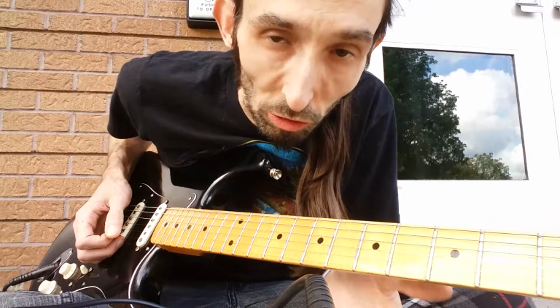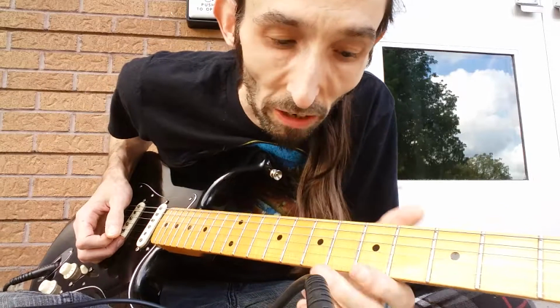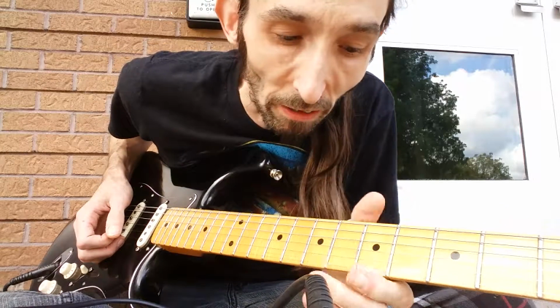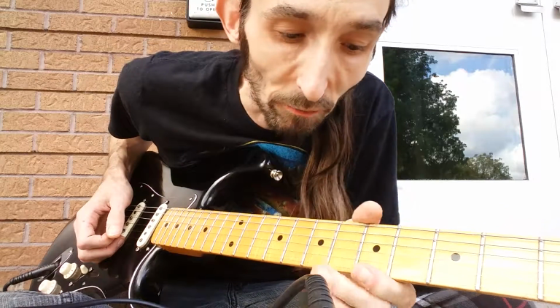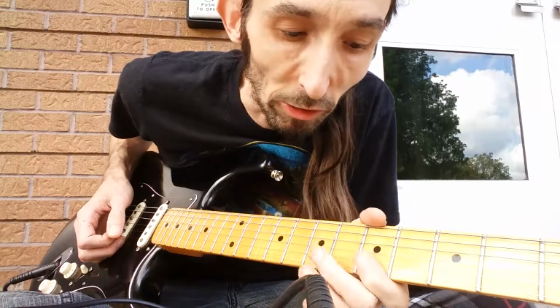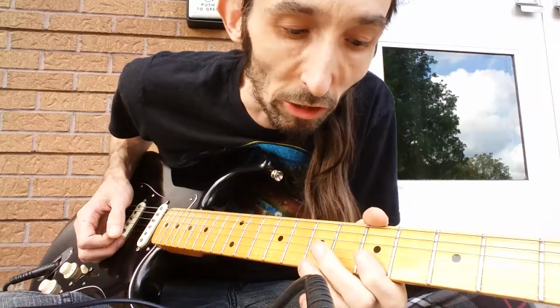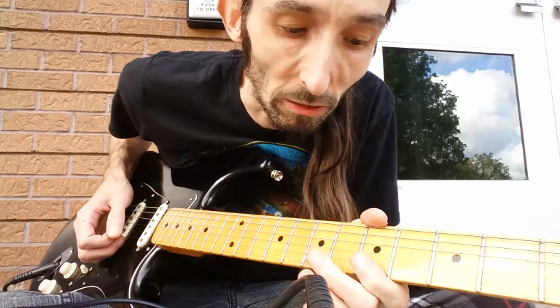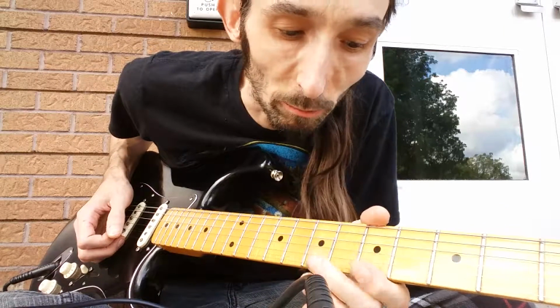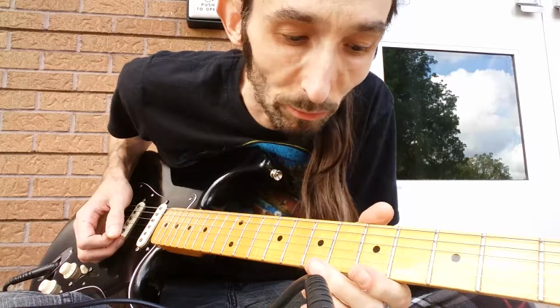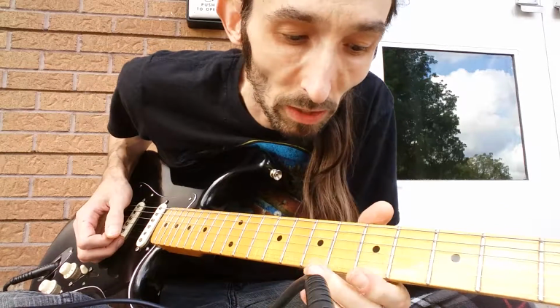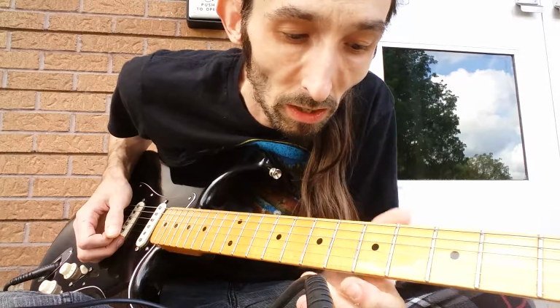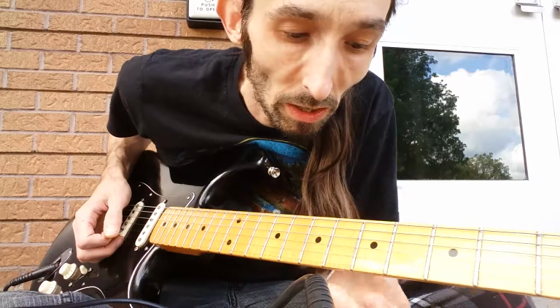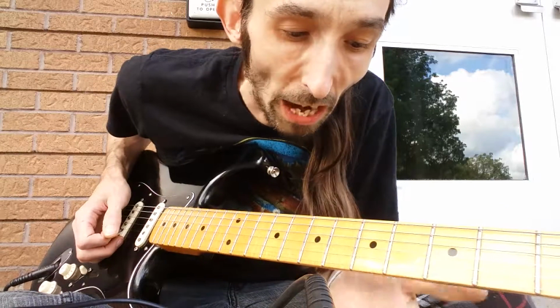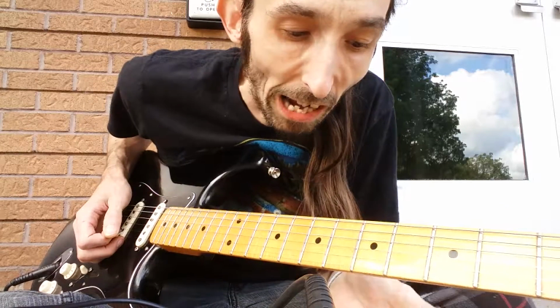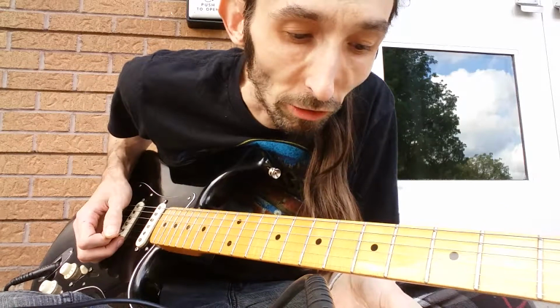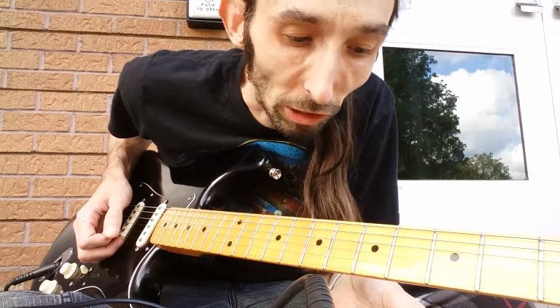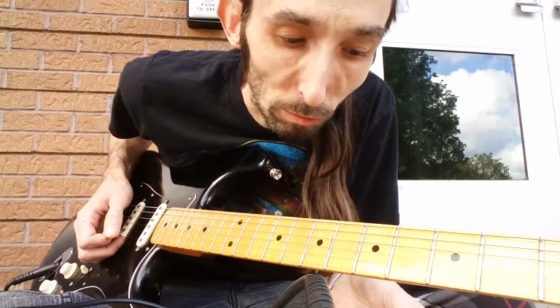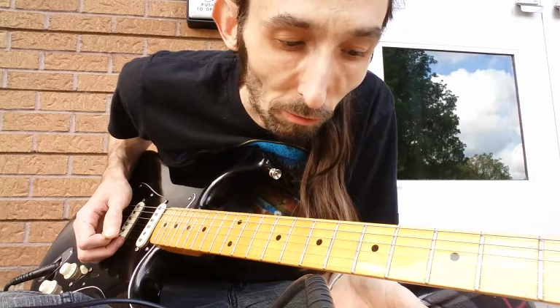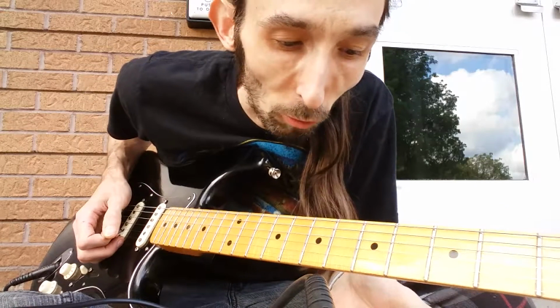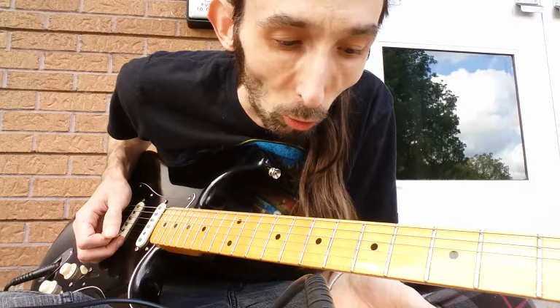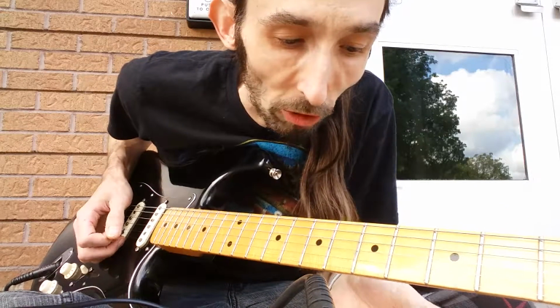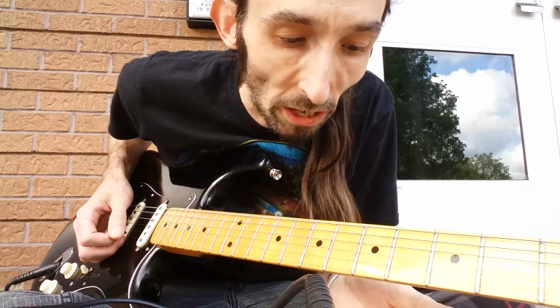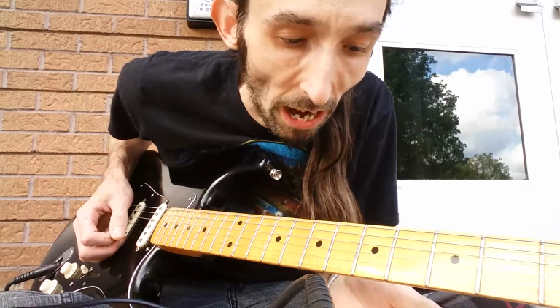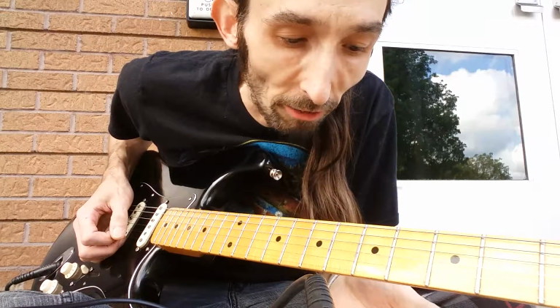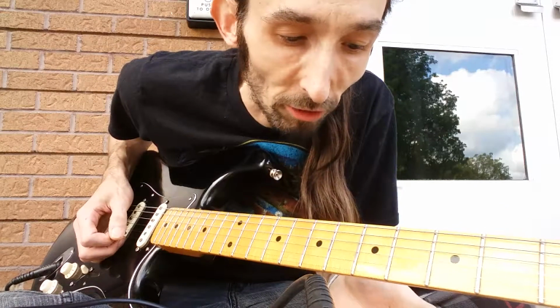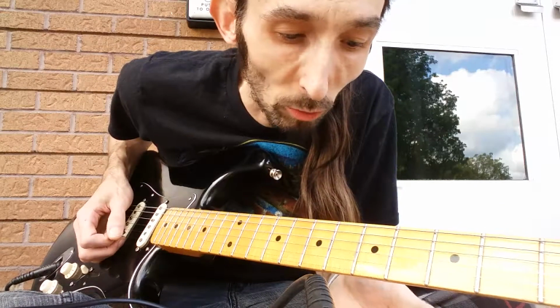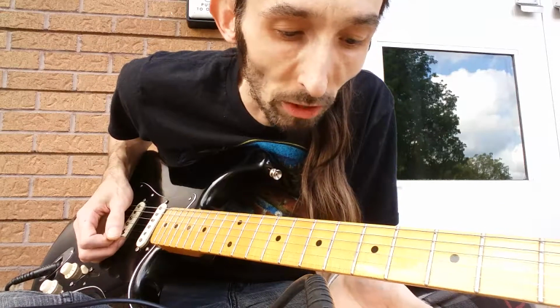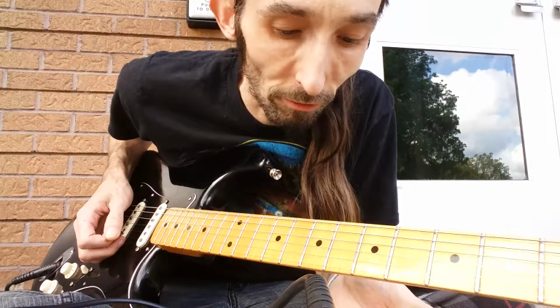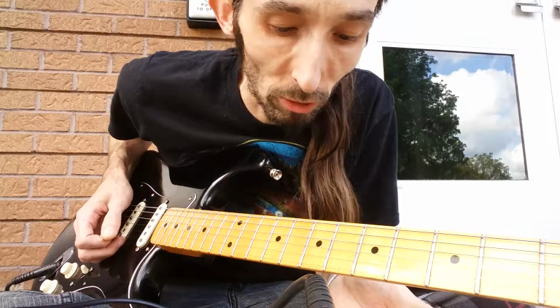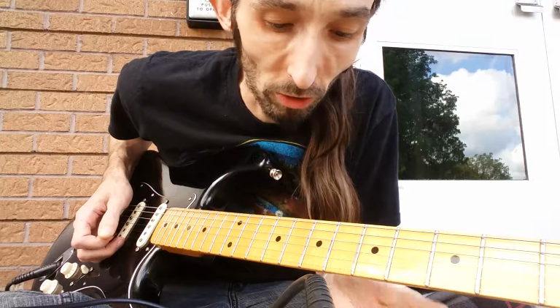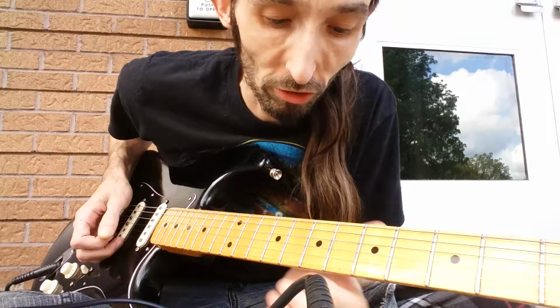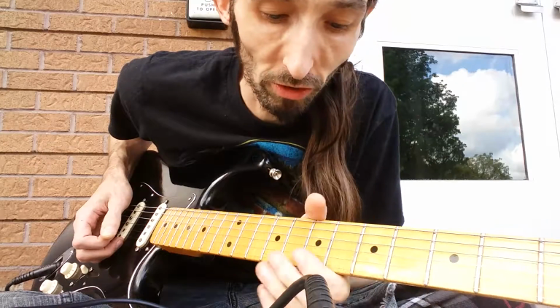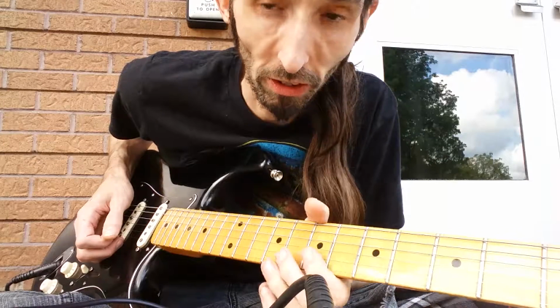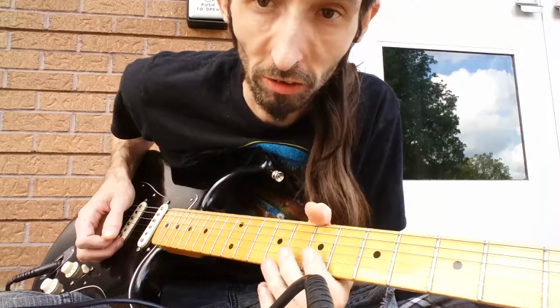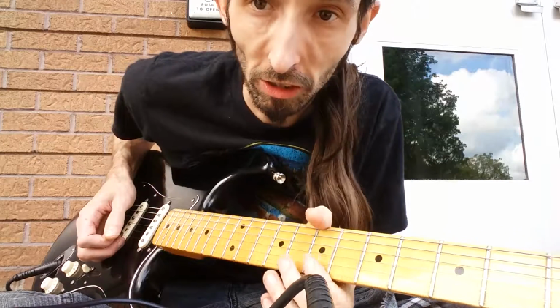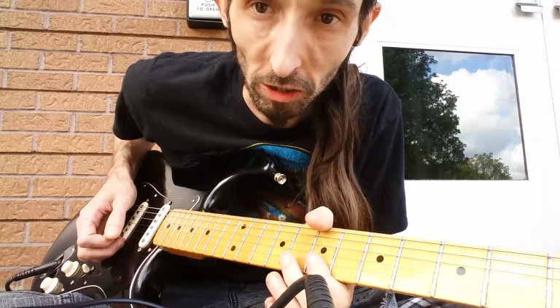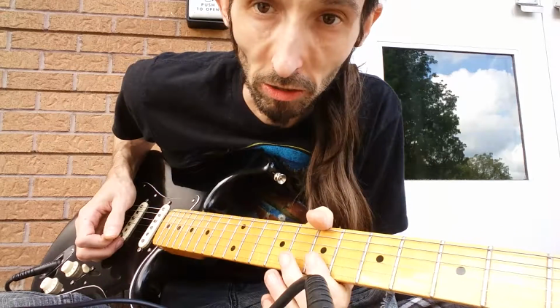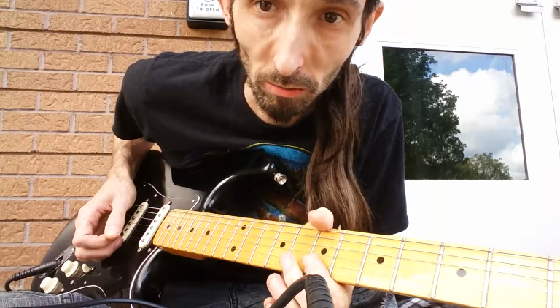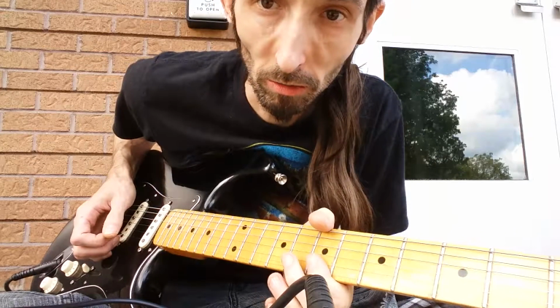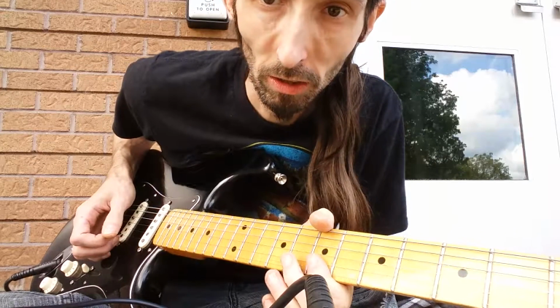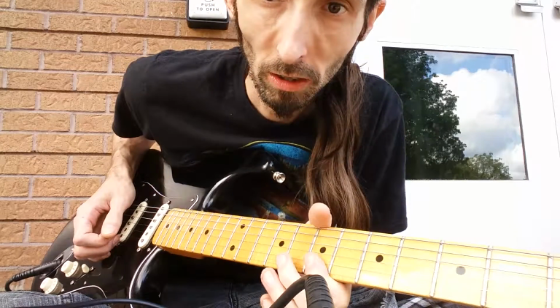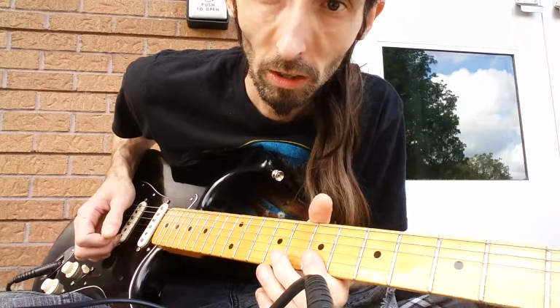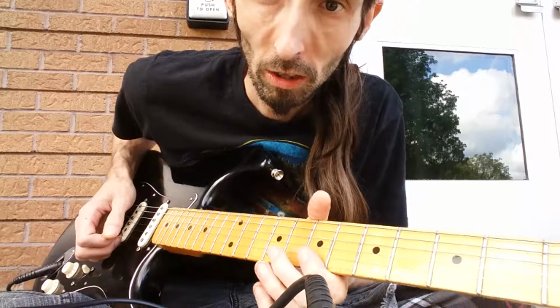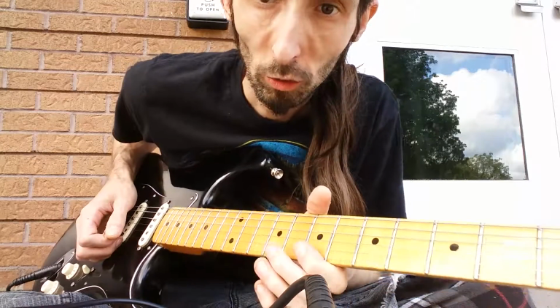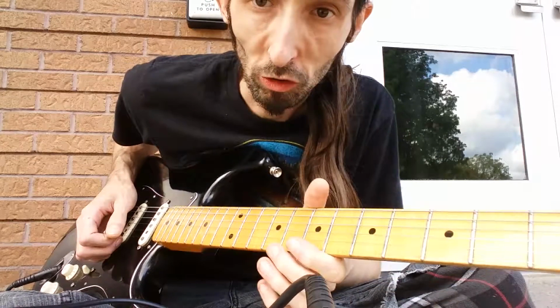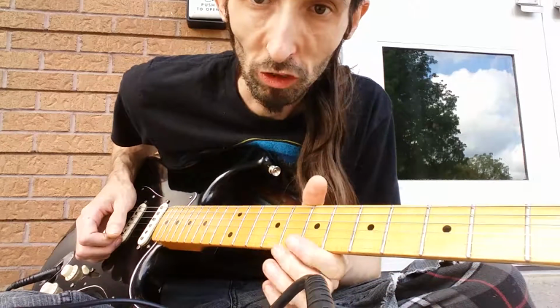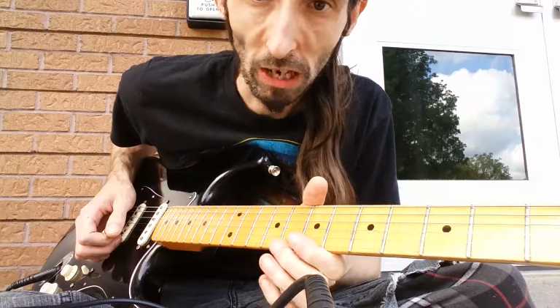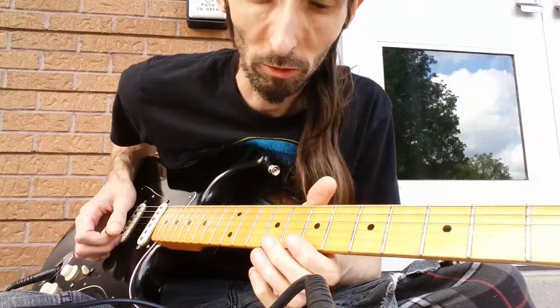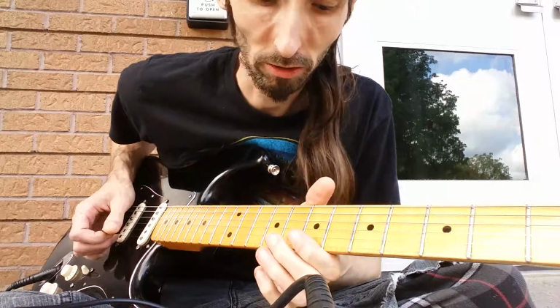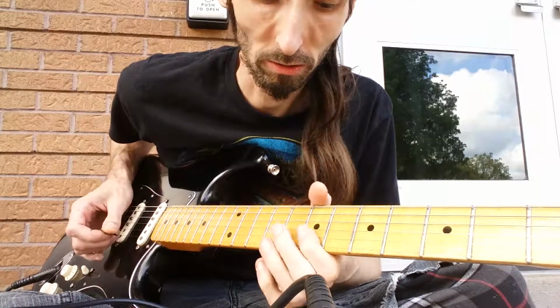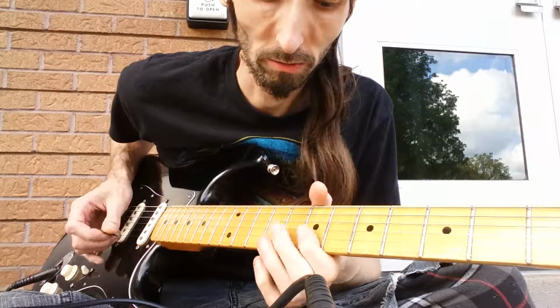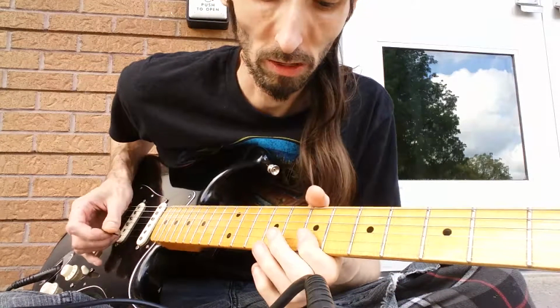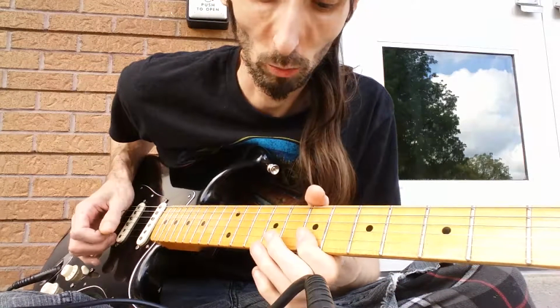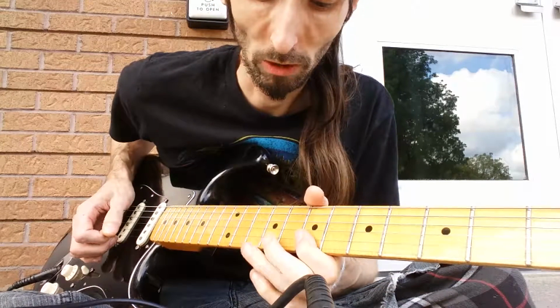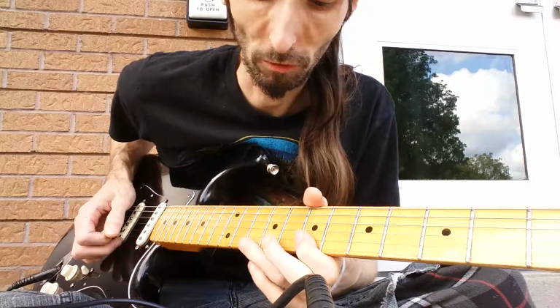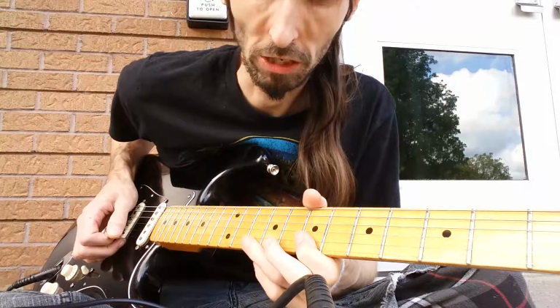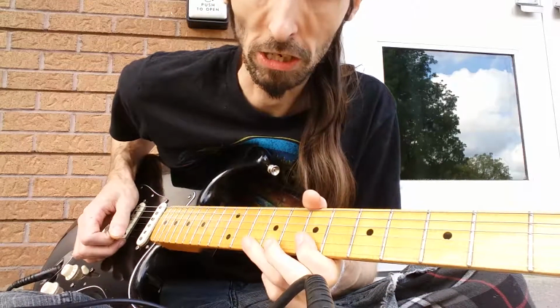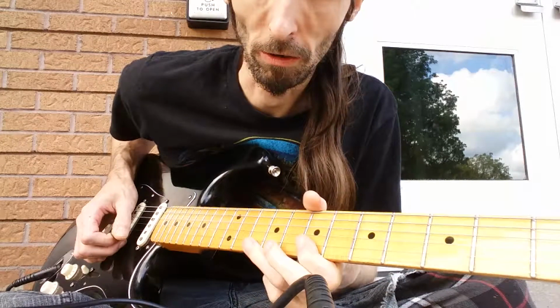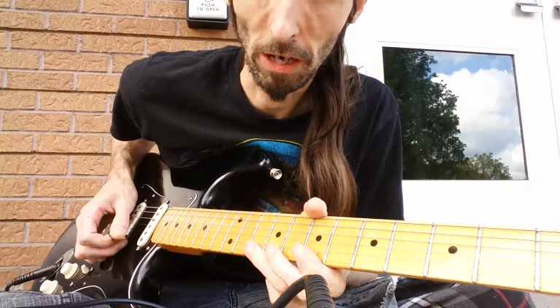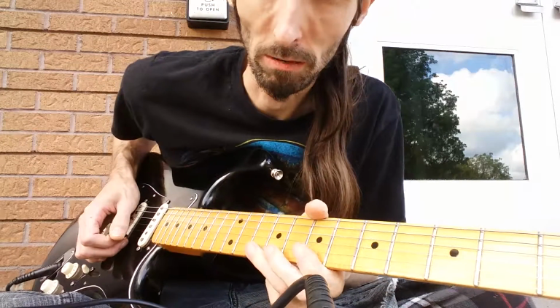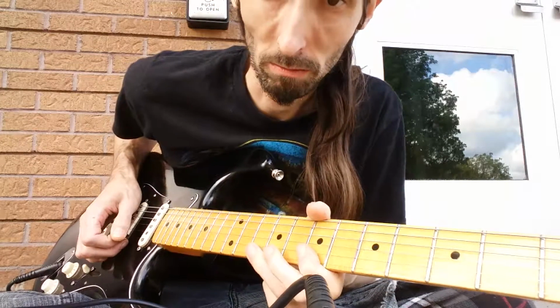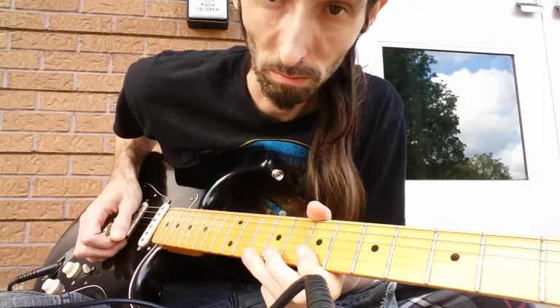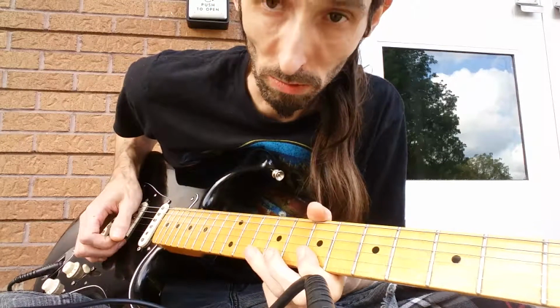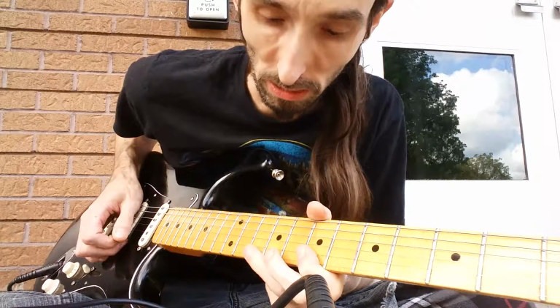You start off slow at first, then you can get some real speed going with that. Then you can add licks before and after, whatever you wish. And like I said, you can switch it down to whatever key you're in.